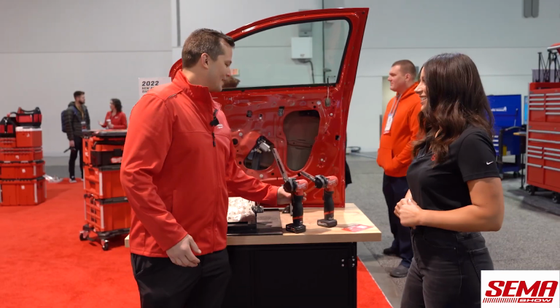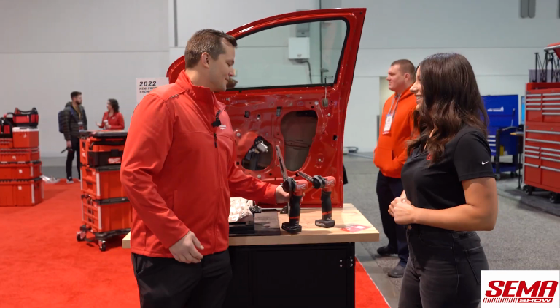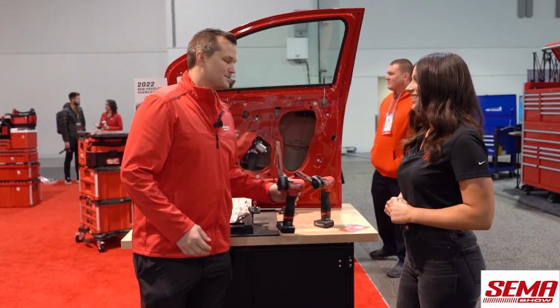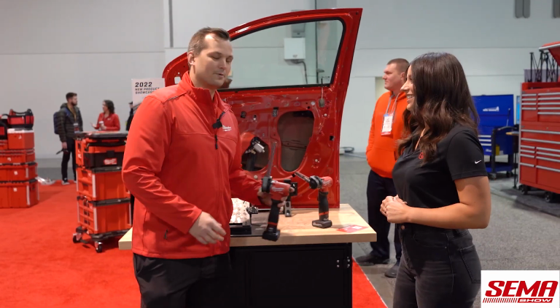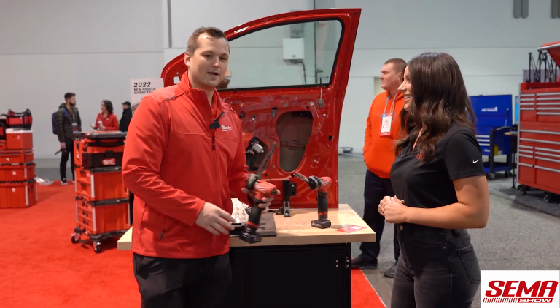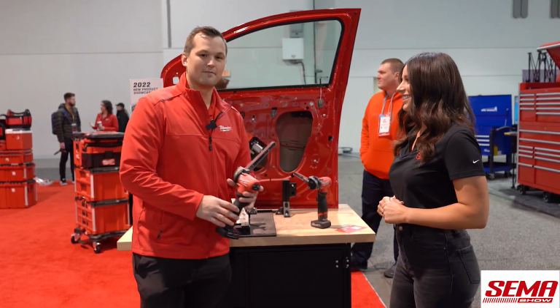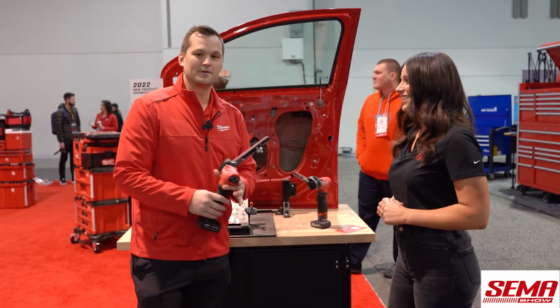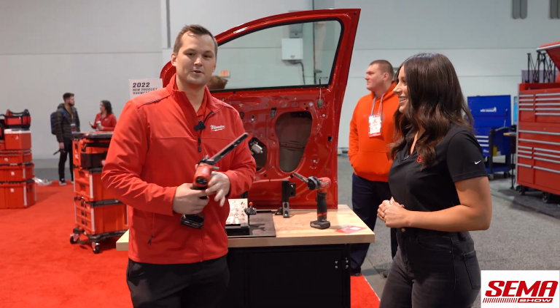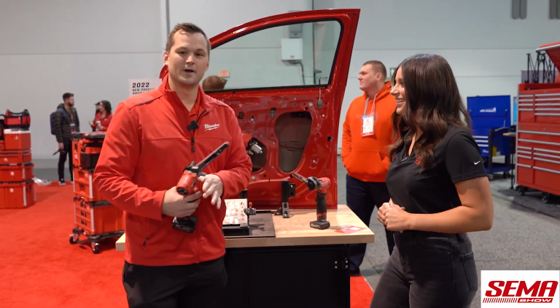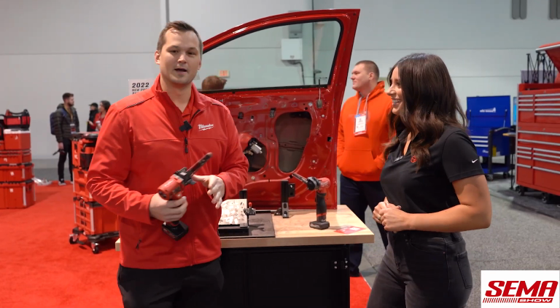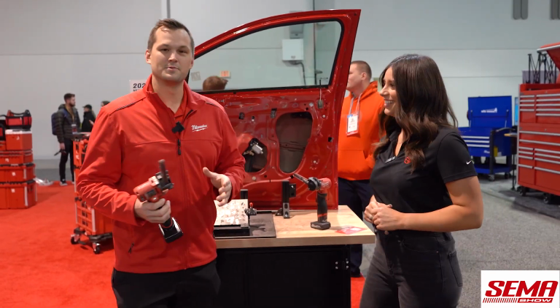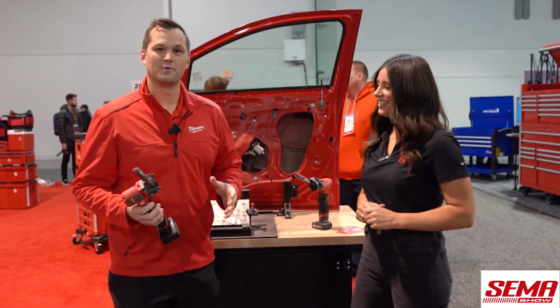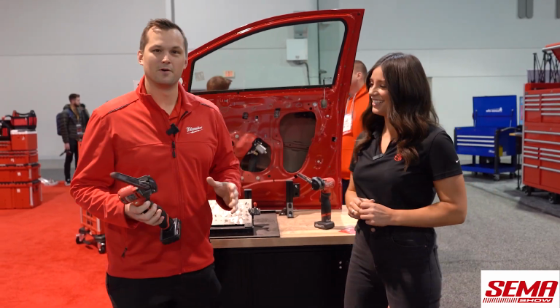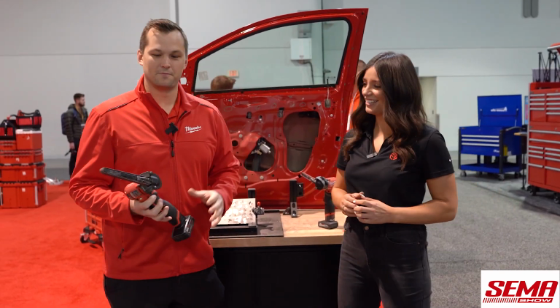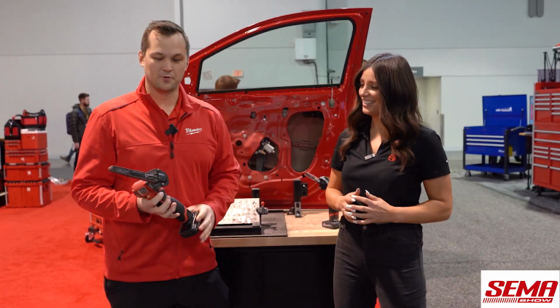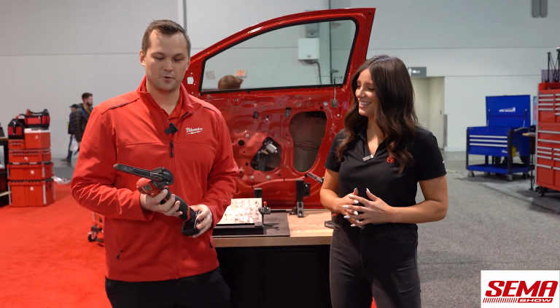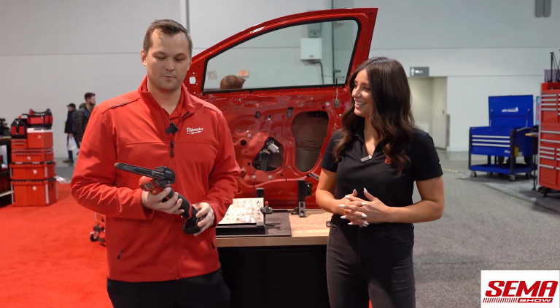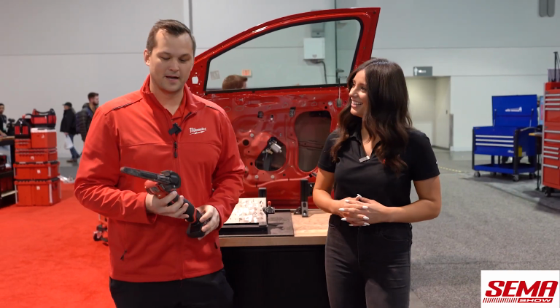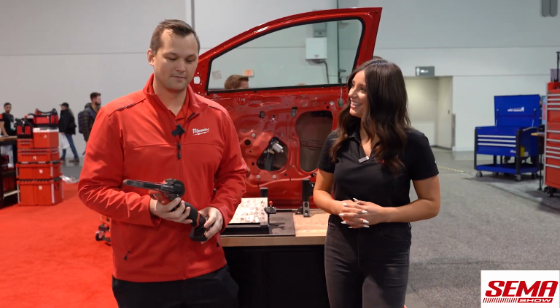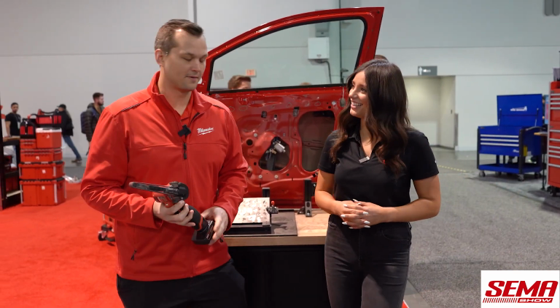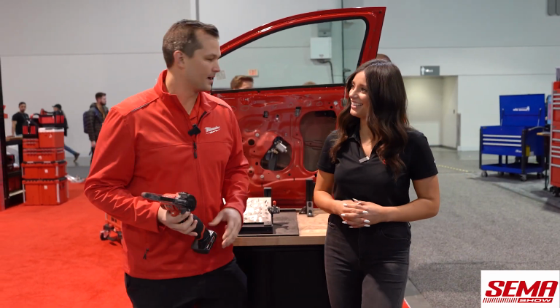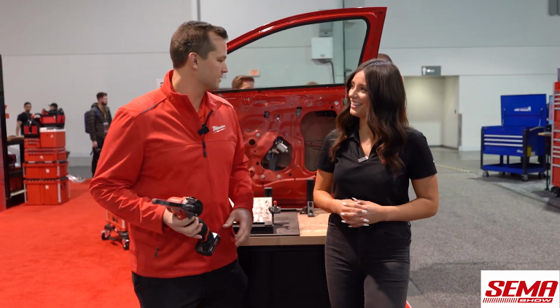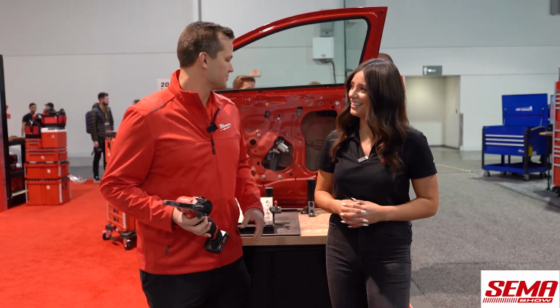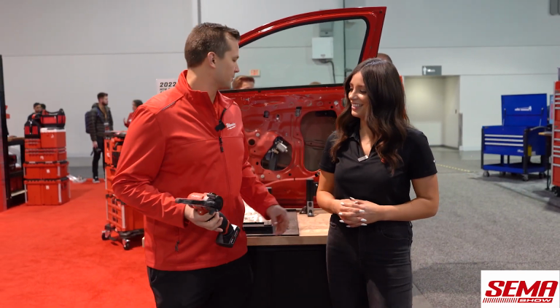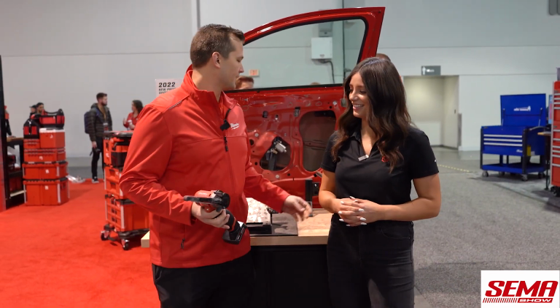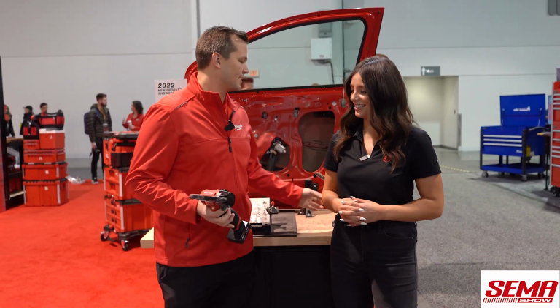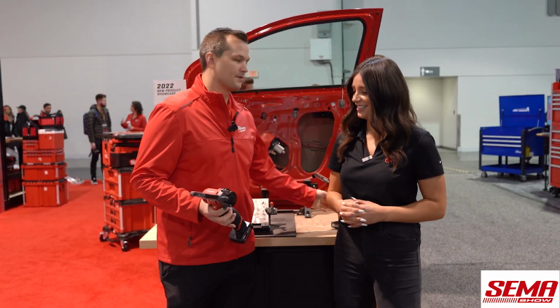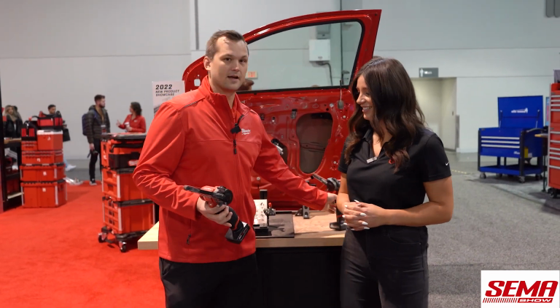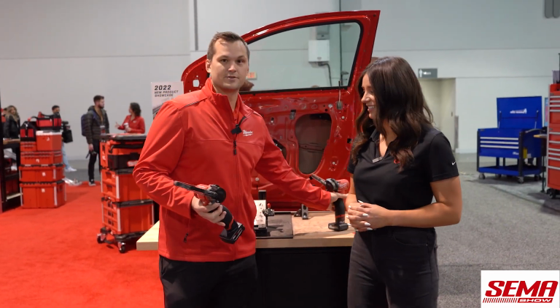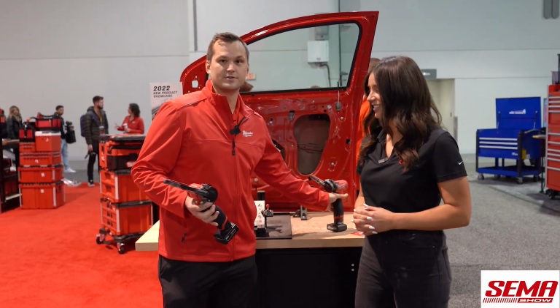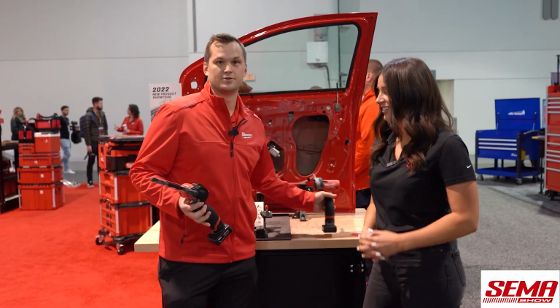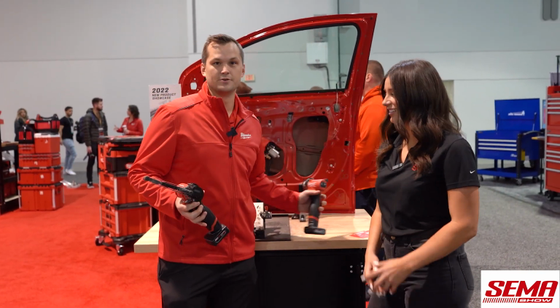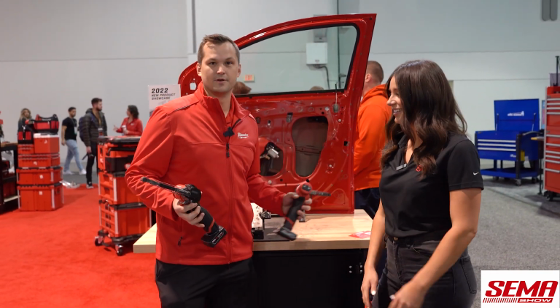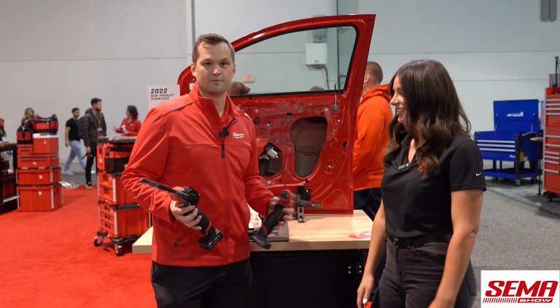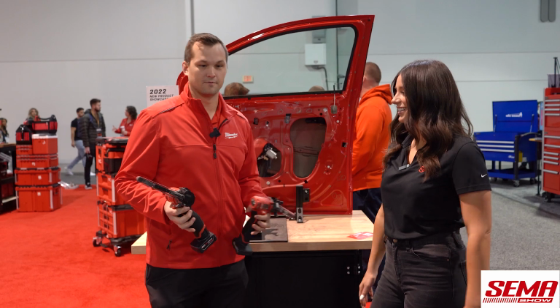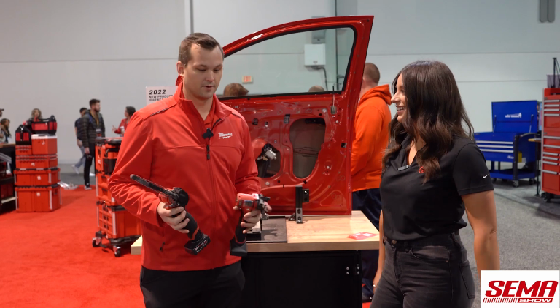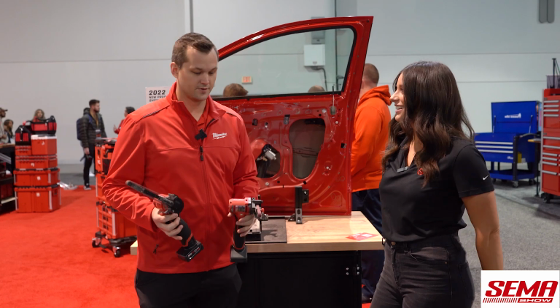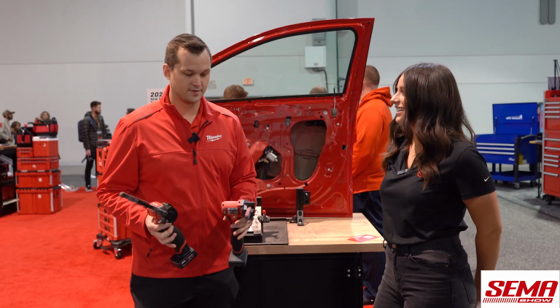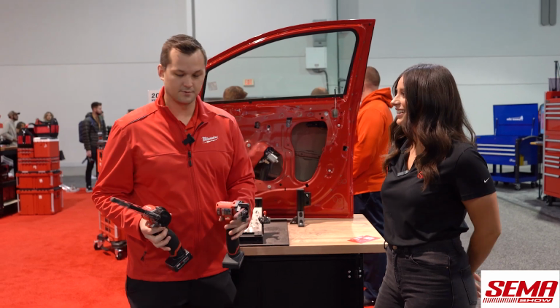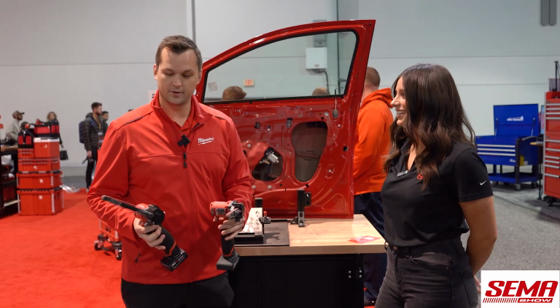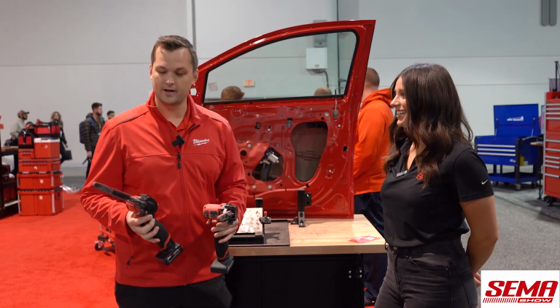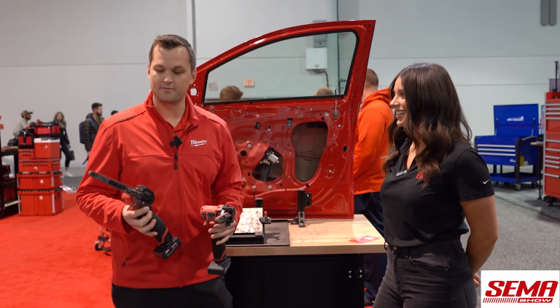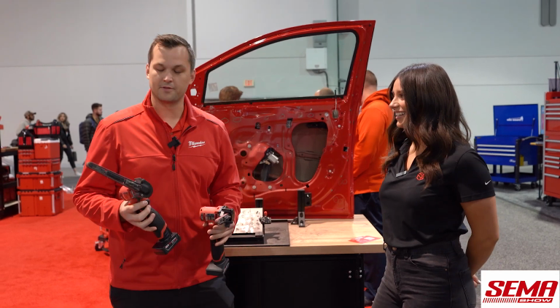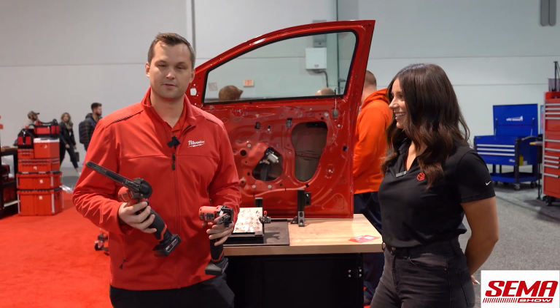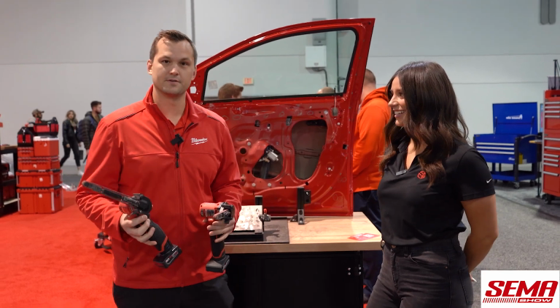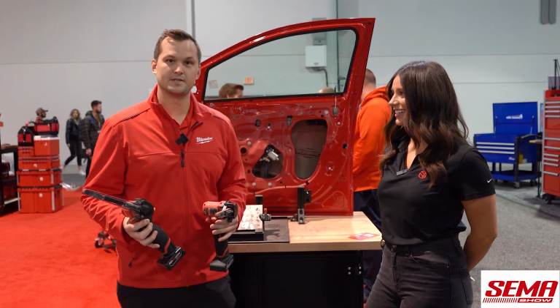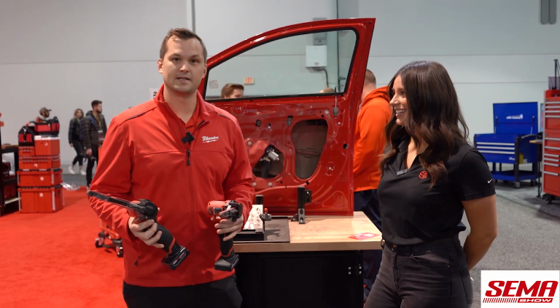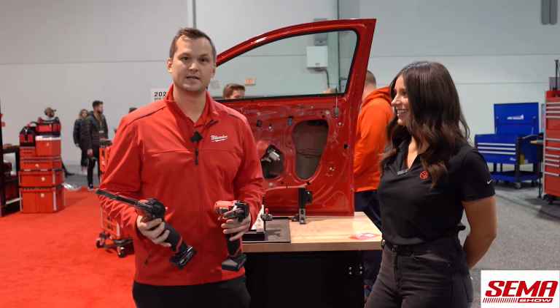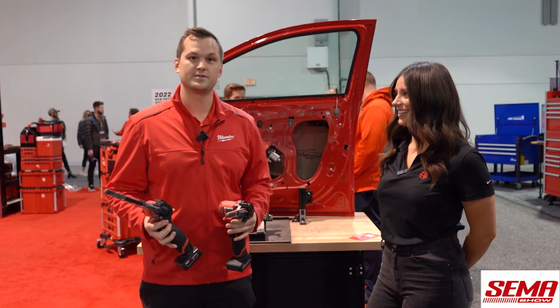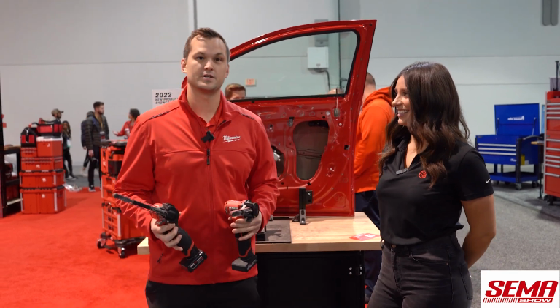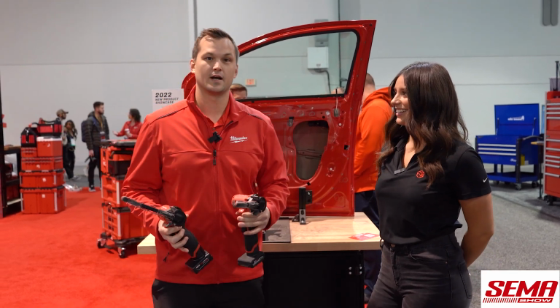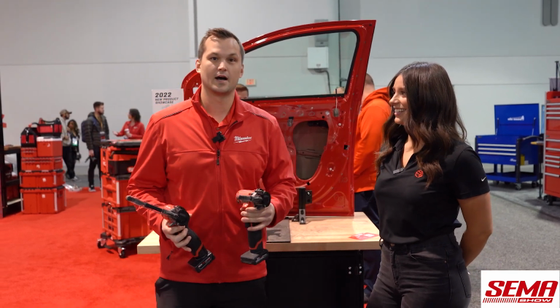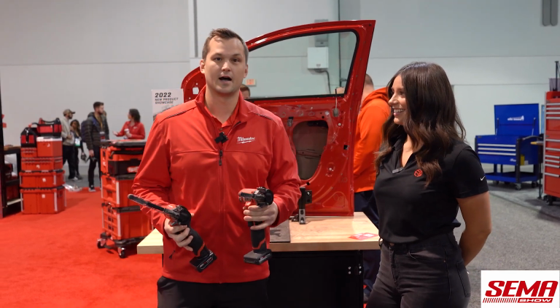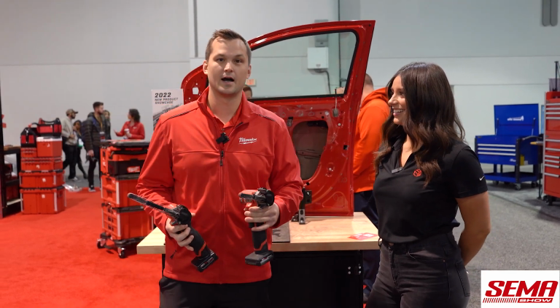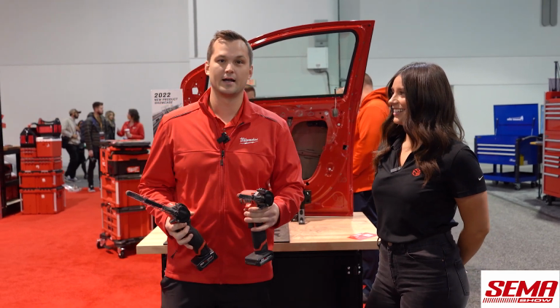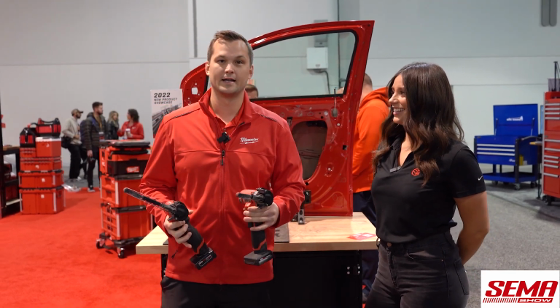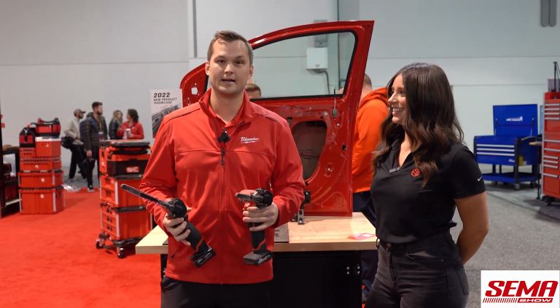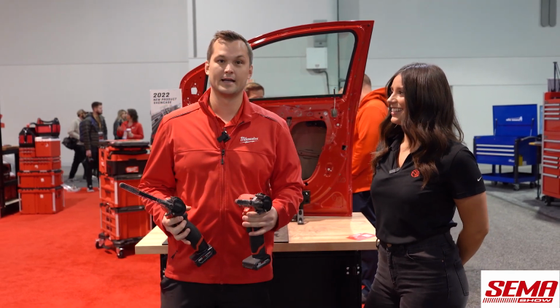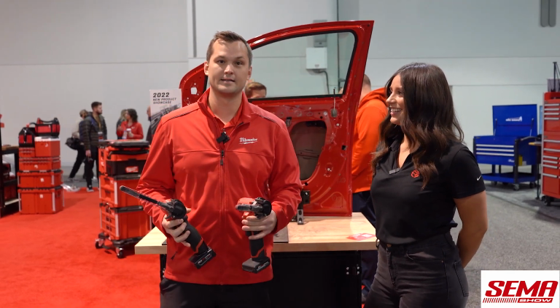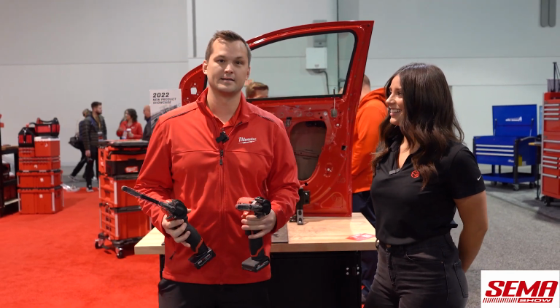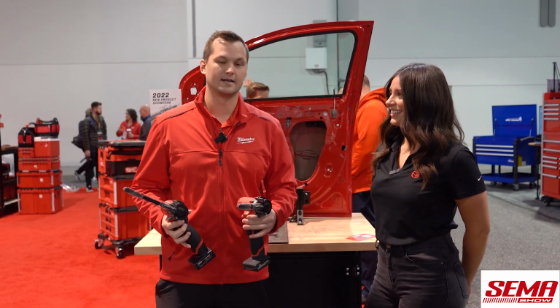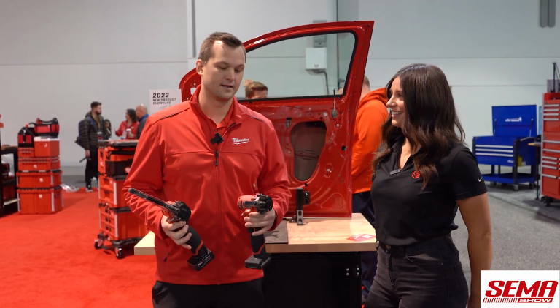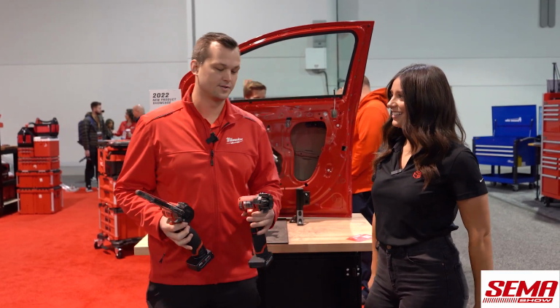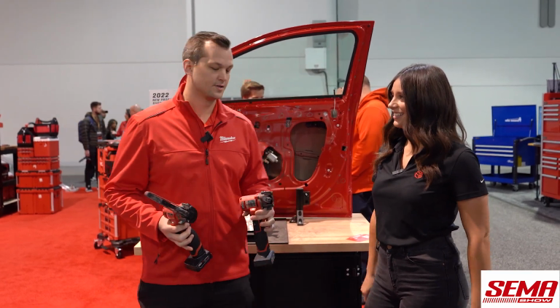Yeah, so we have the new M12 Fuel band files. We're going to have two different versions — a 13-inch and an 18-inch.